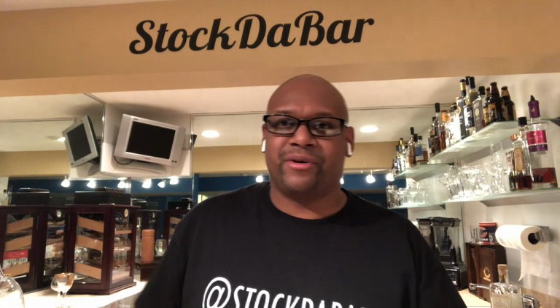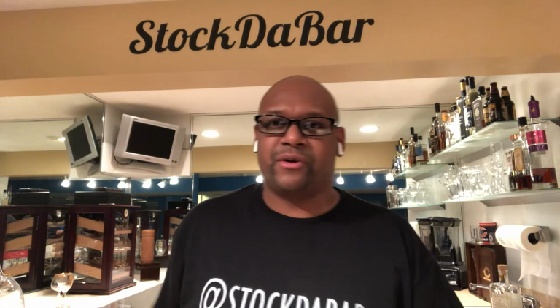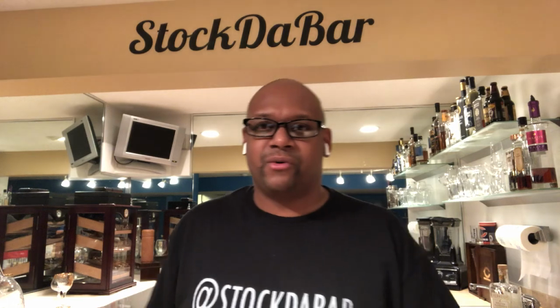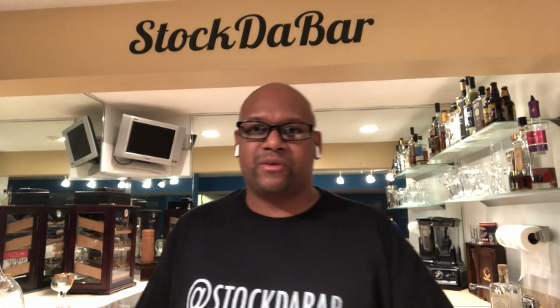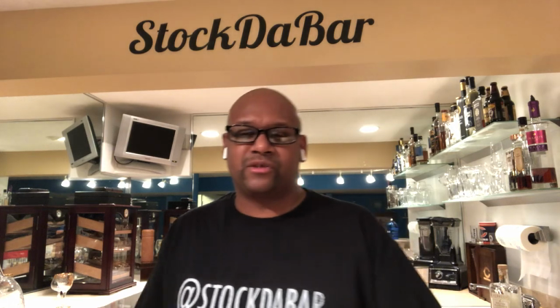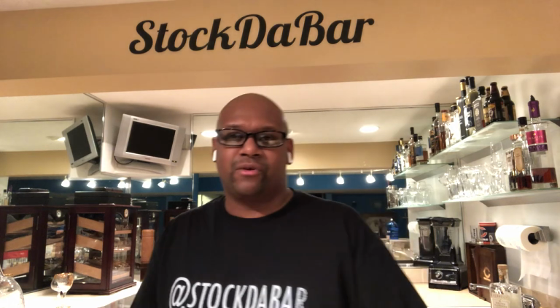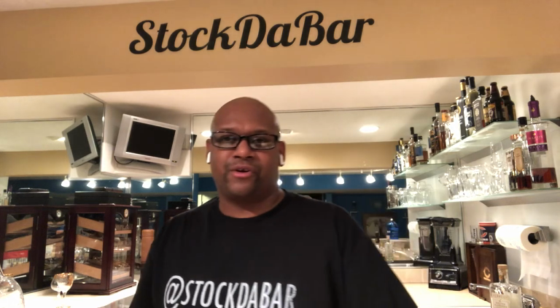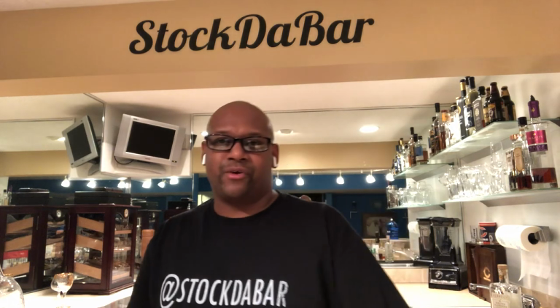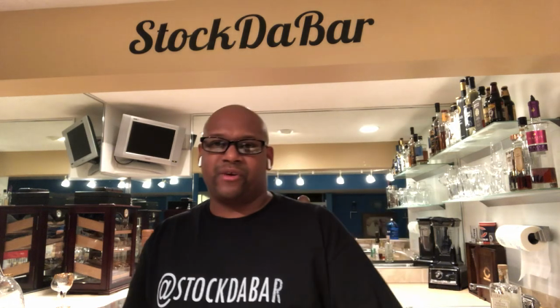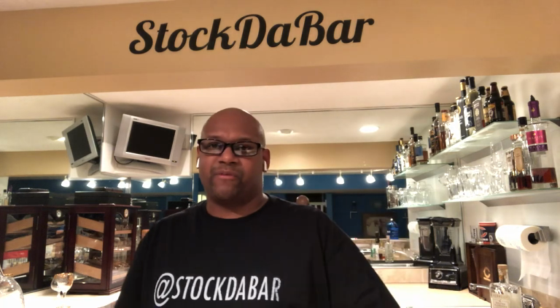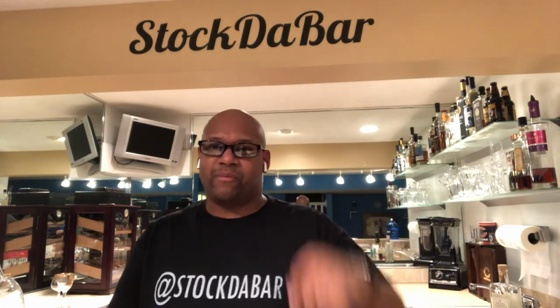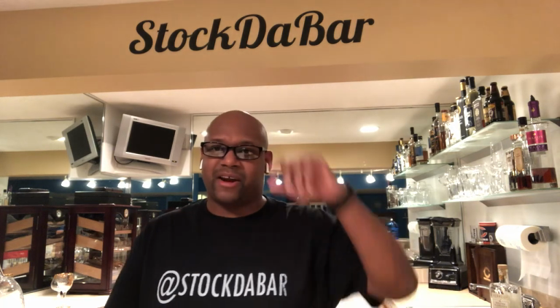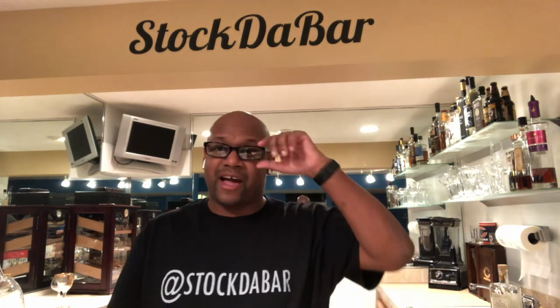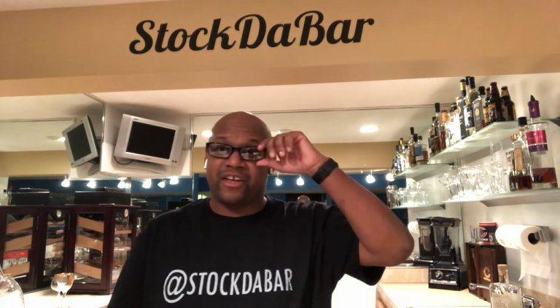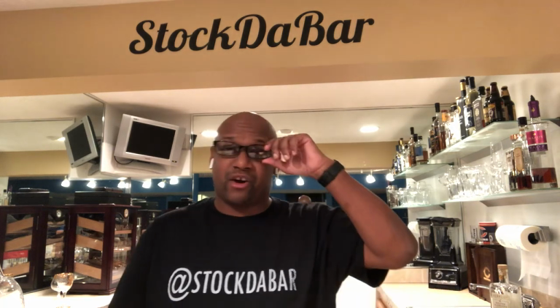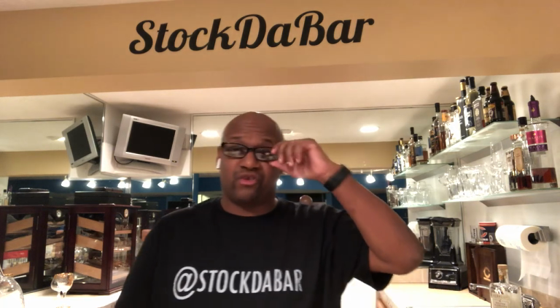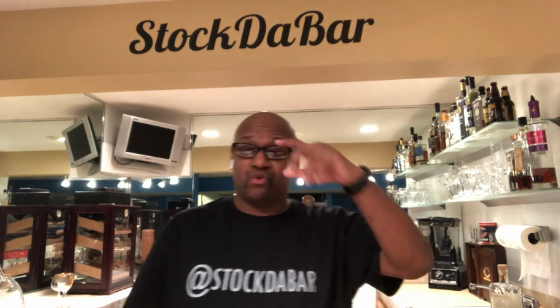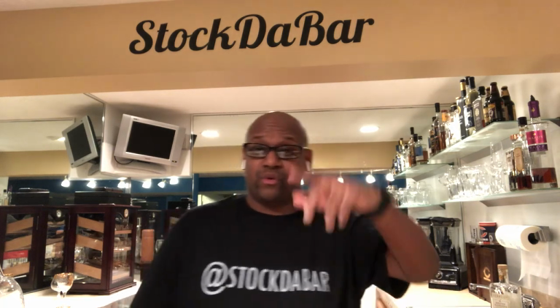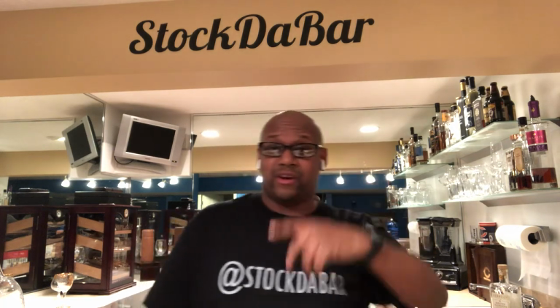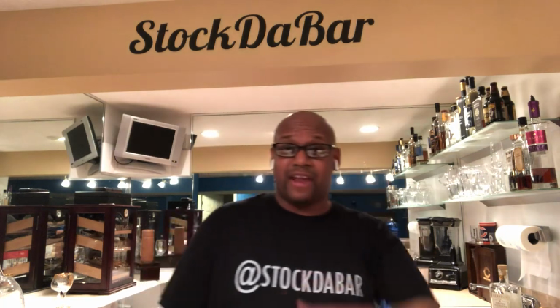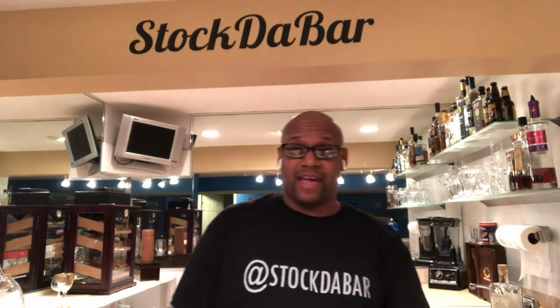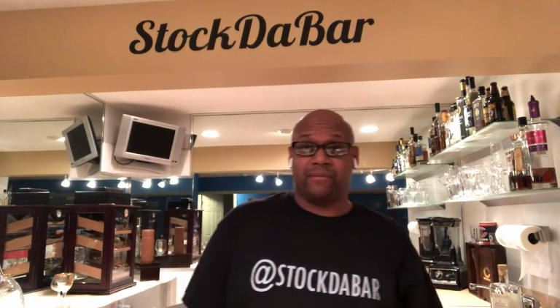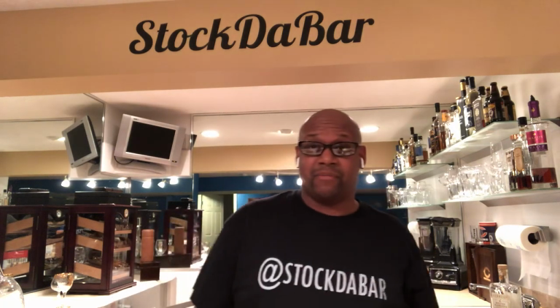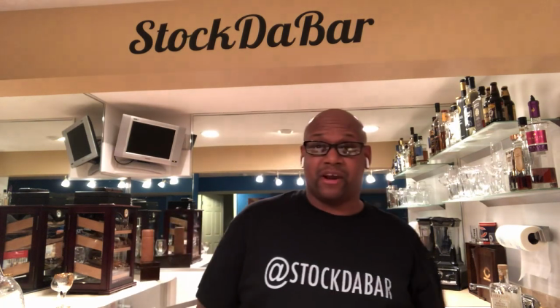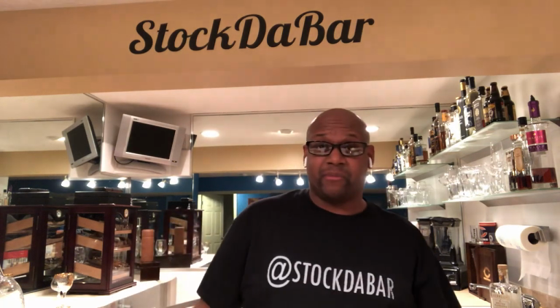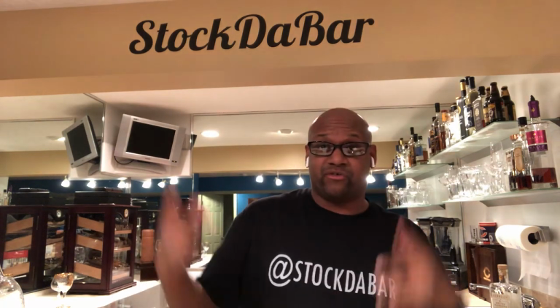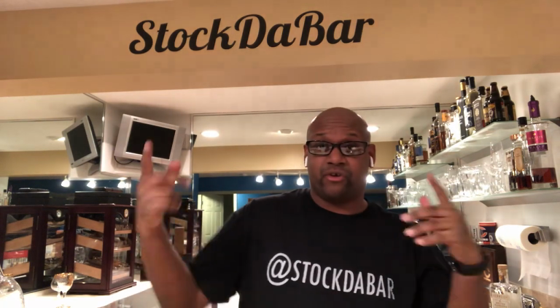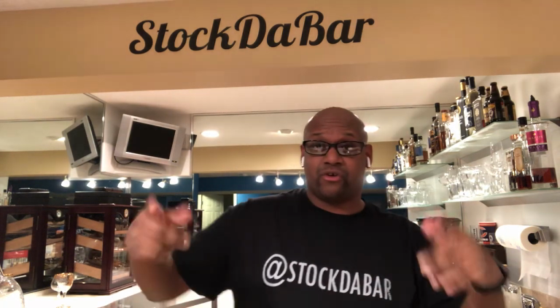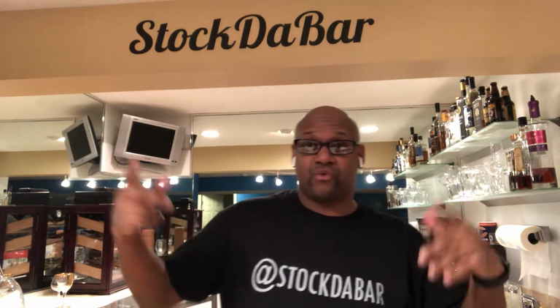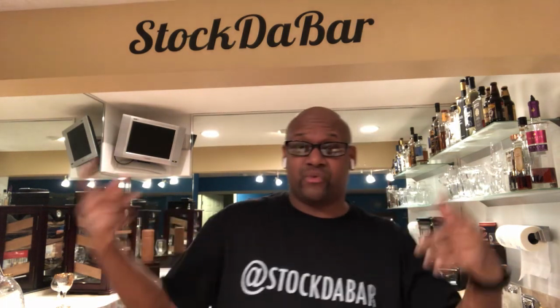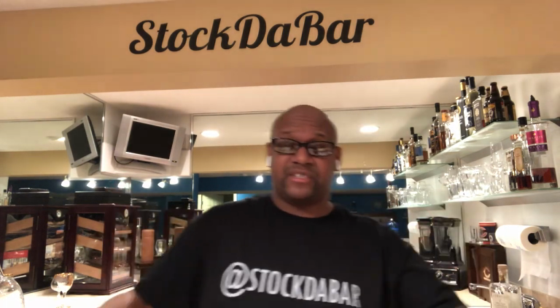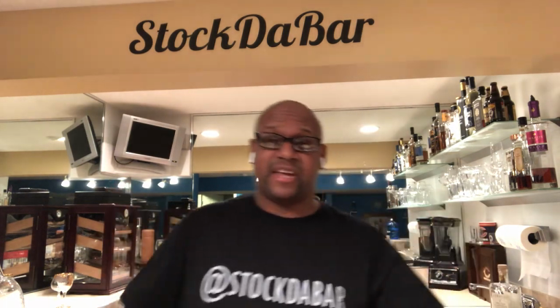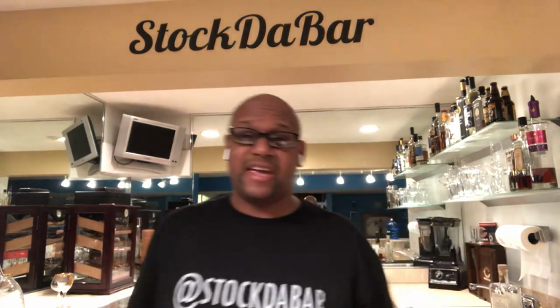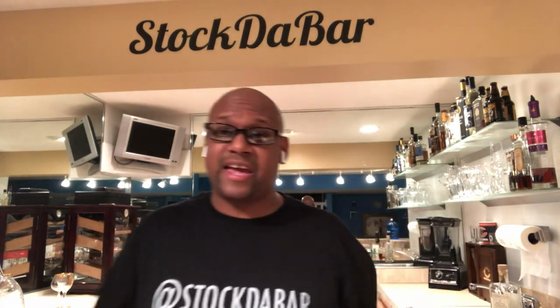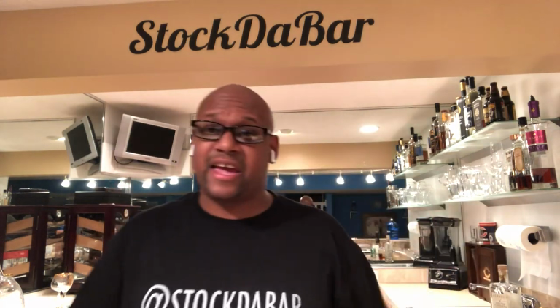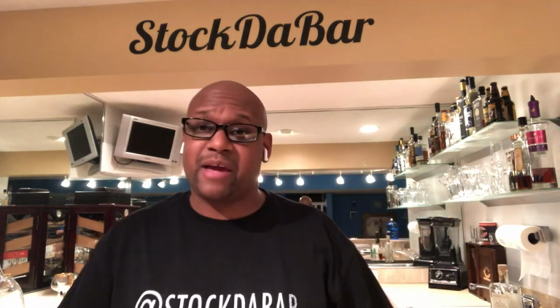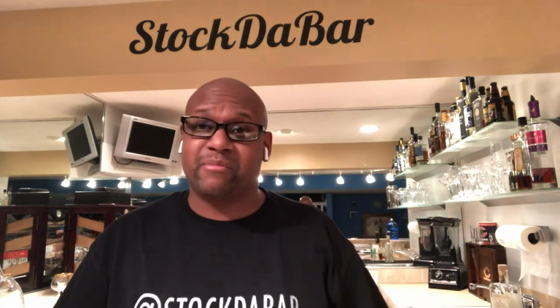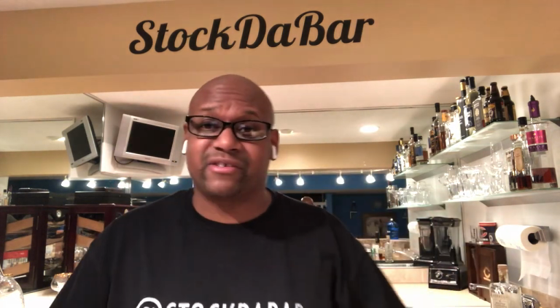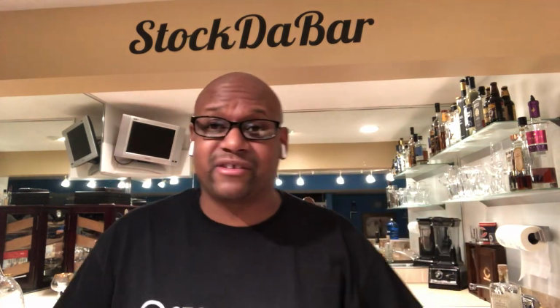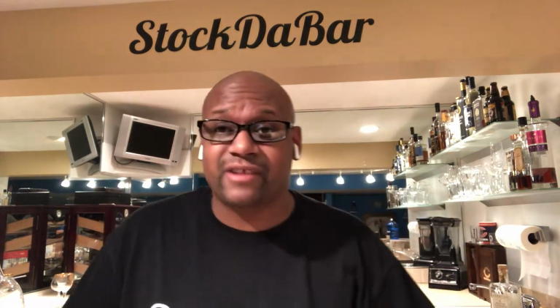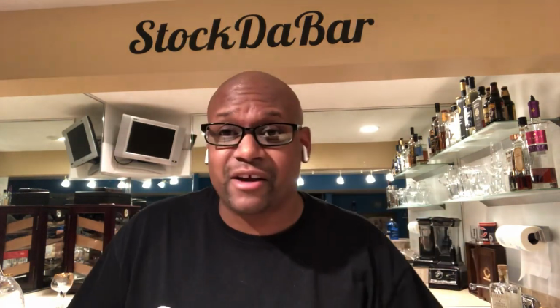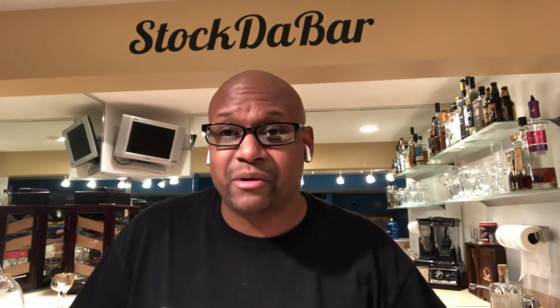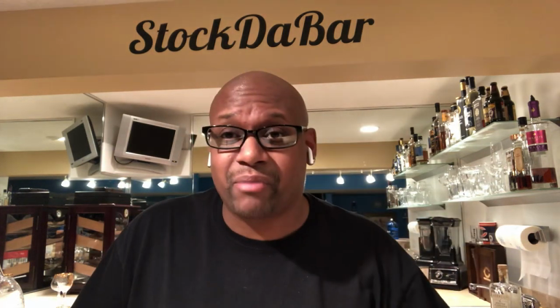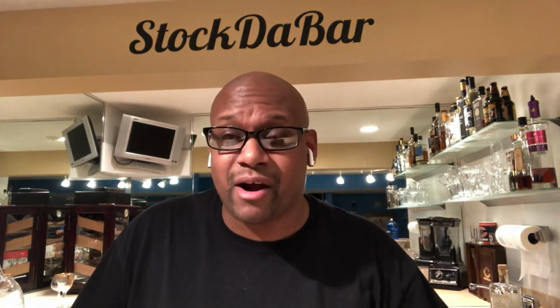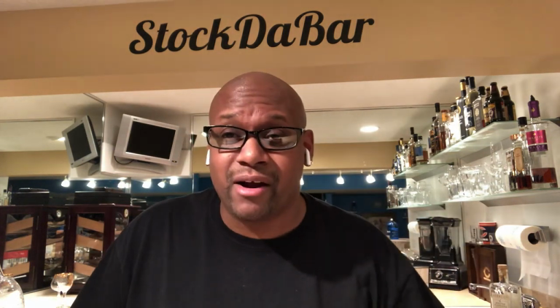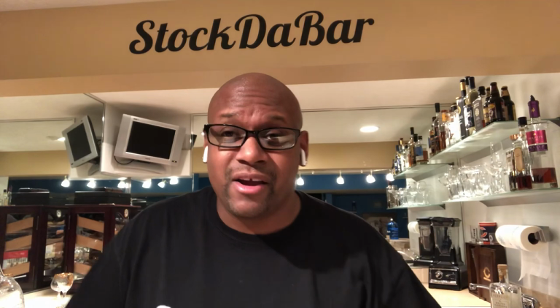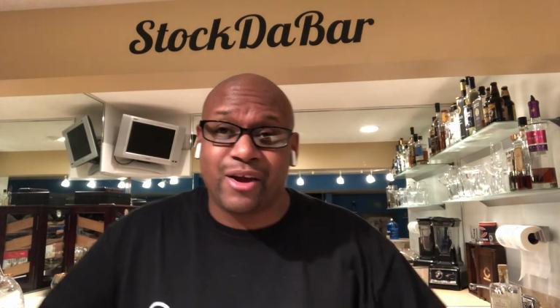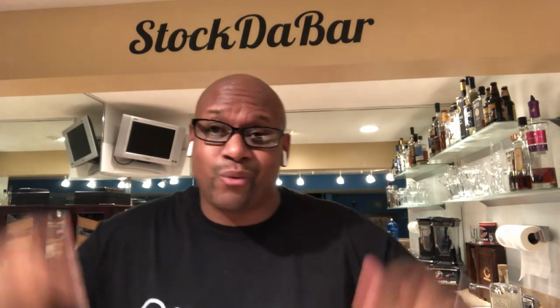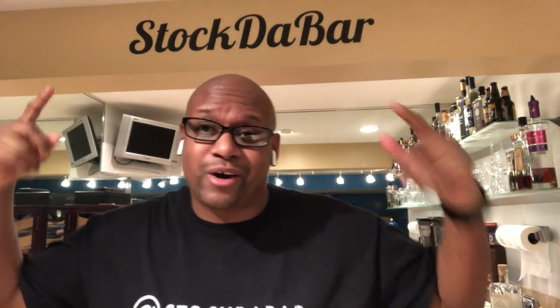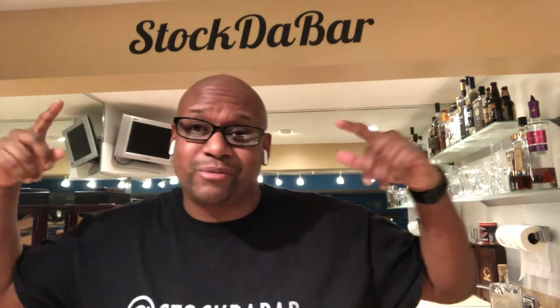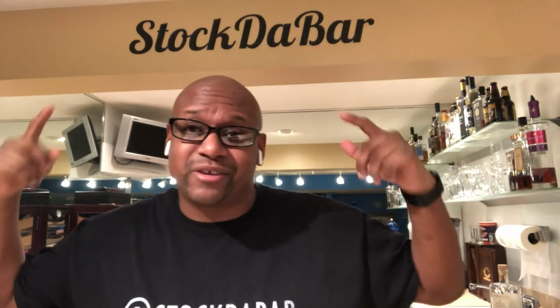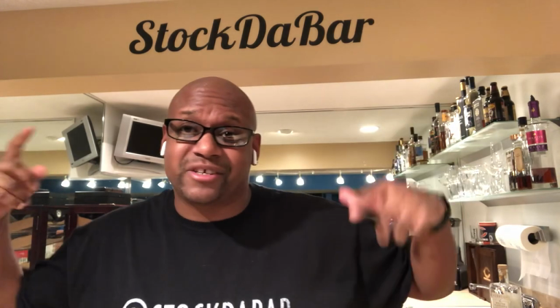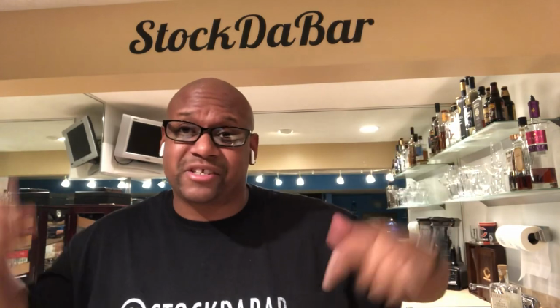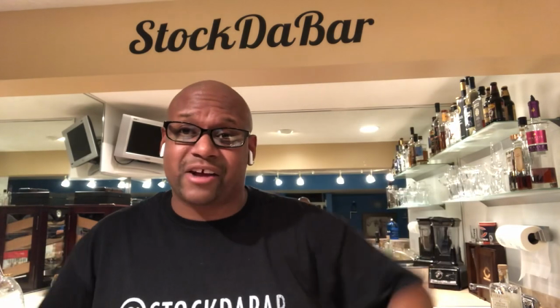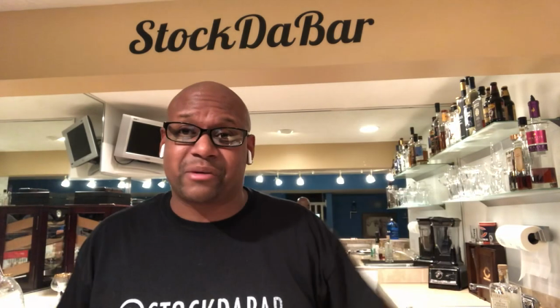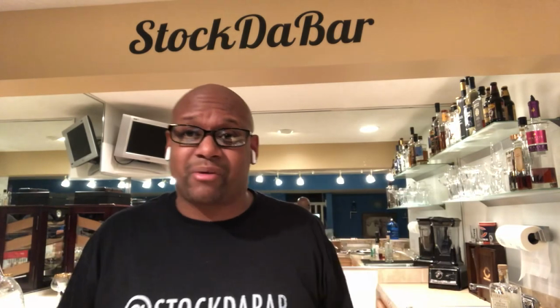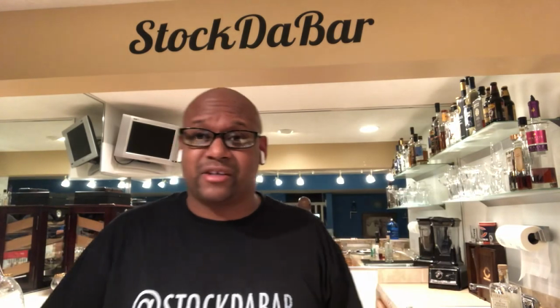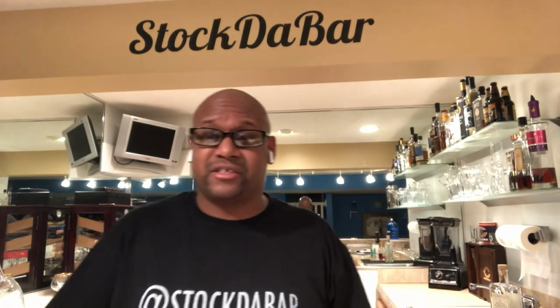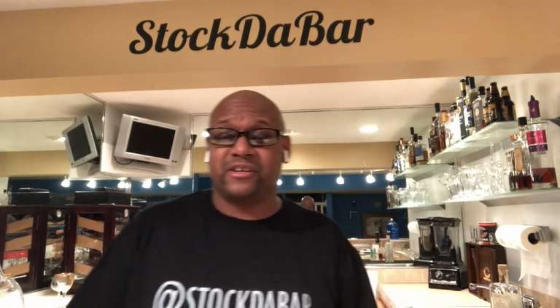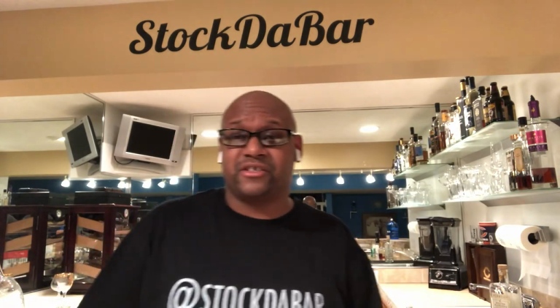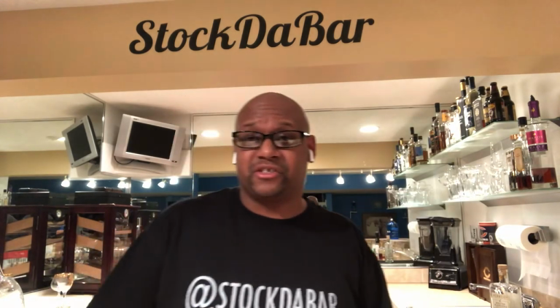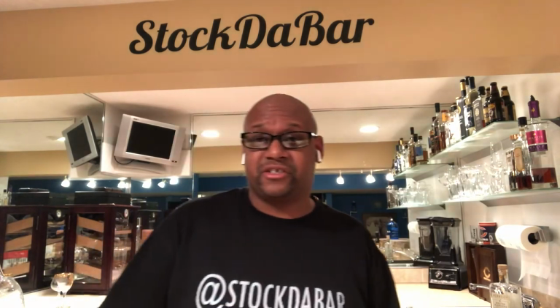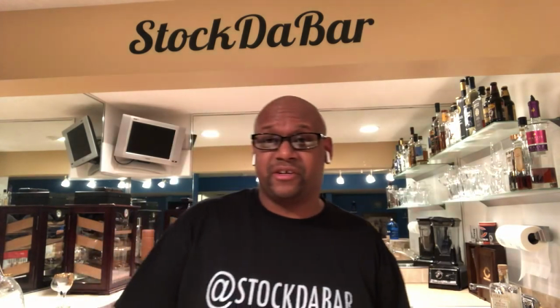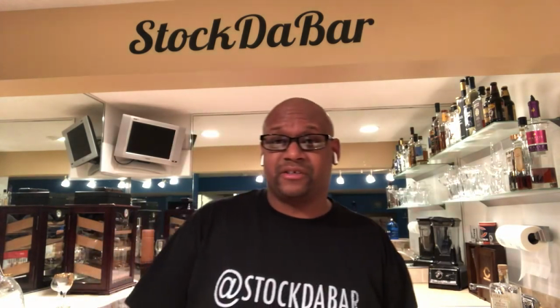What's going on everybody? How y'all doing tonight? My name is Daryl Reese, aka Mr. Stock the Bar, and welcome to the Stock the Bar Signature Series.